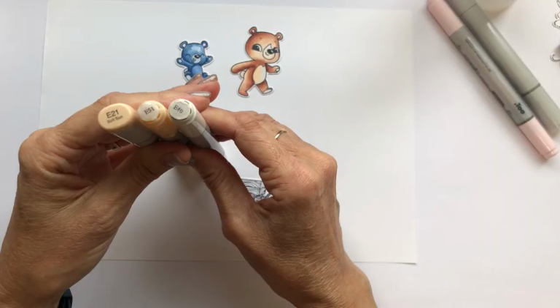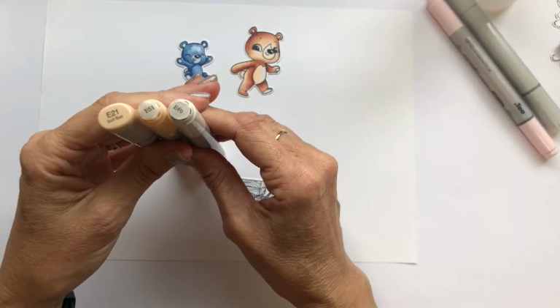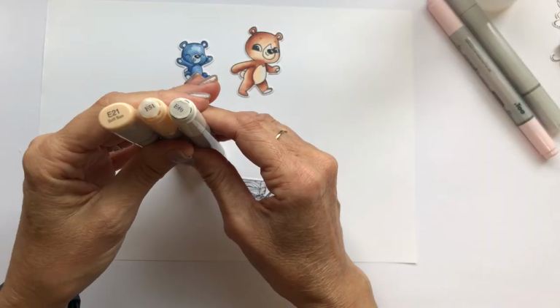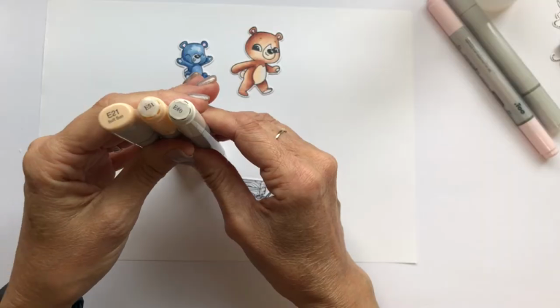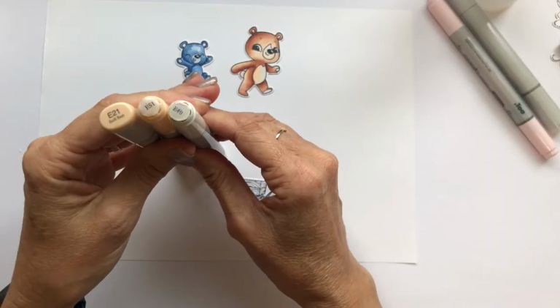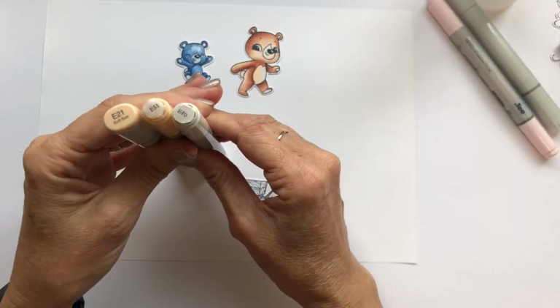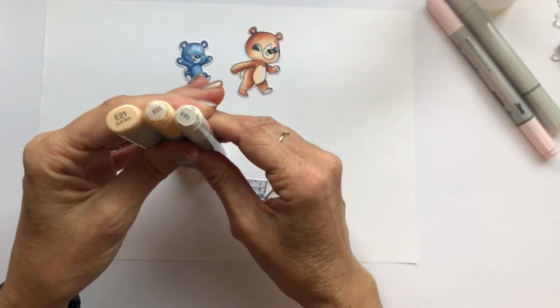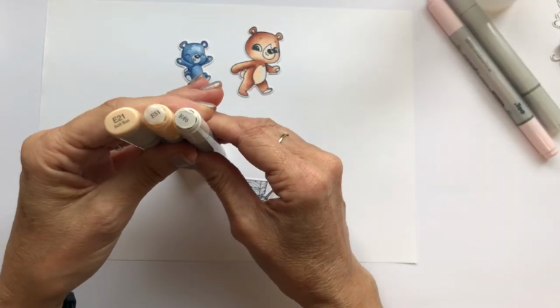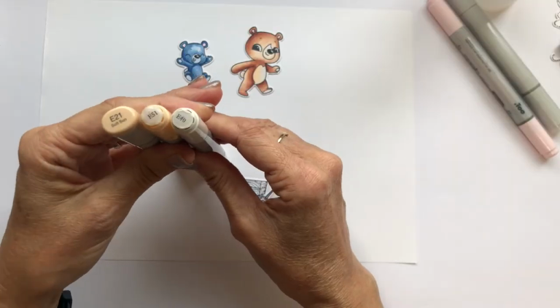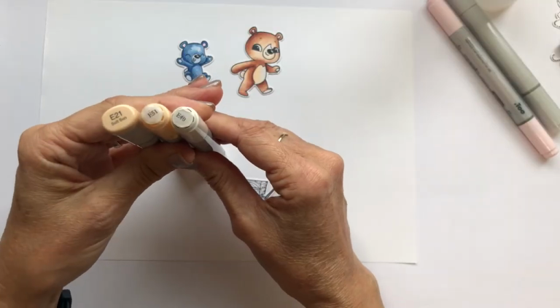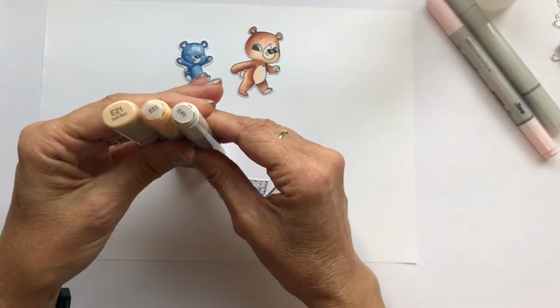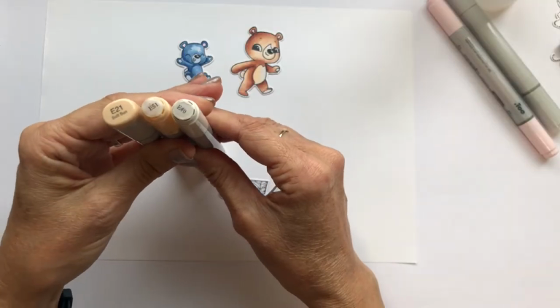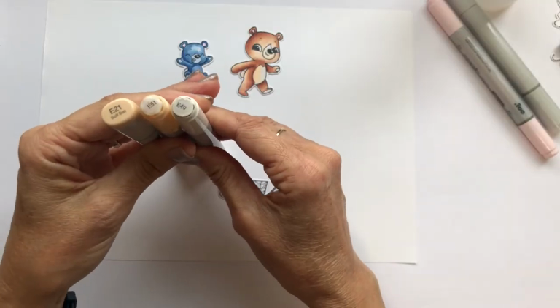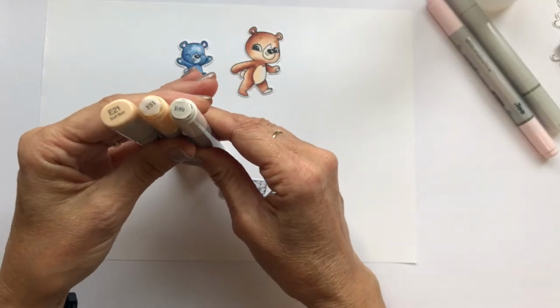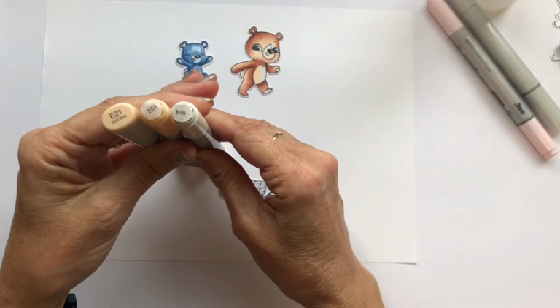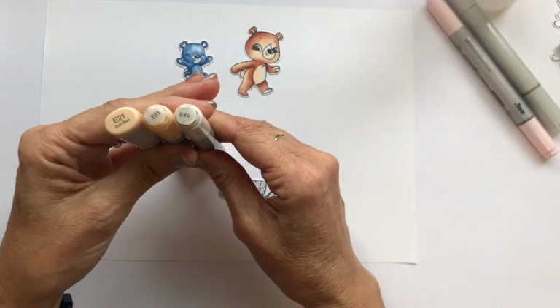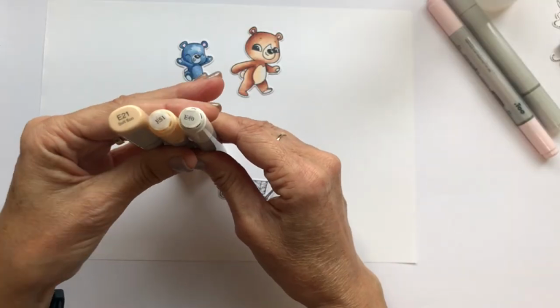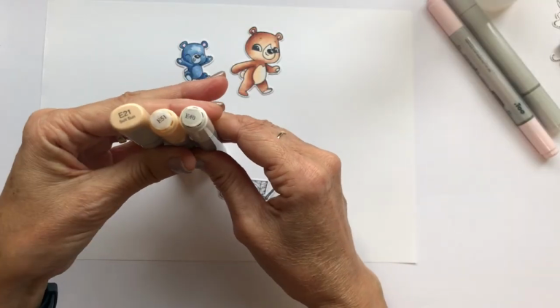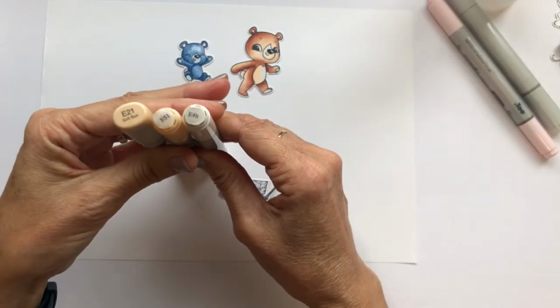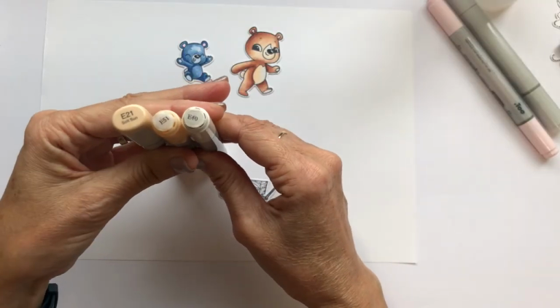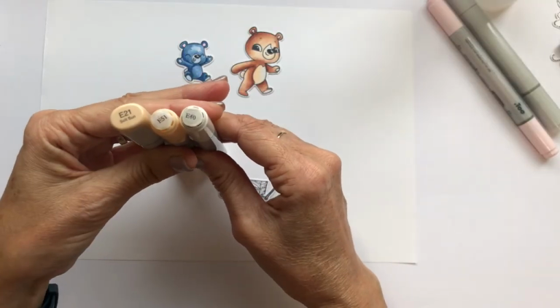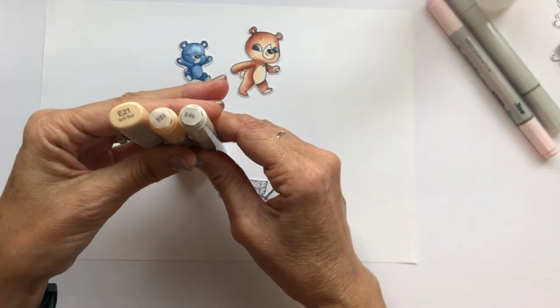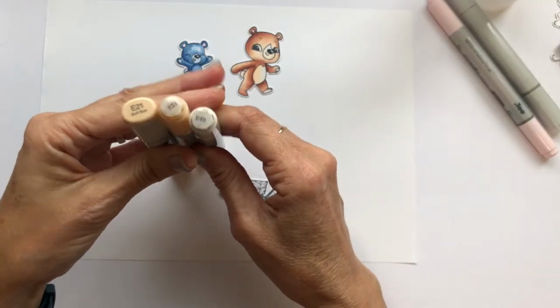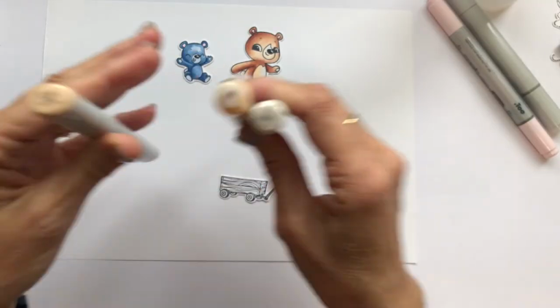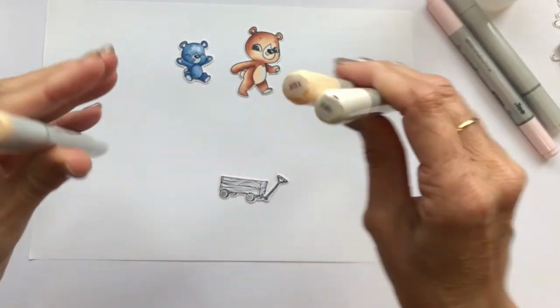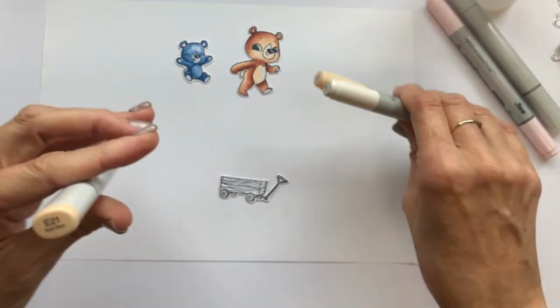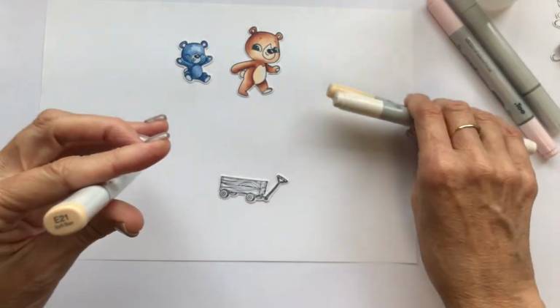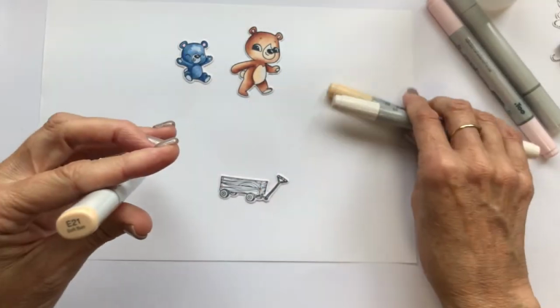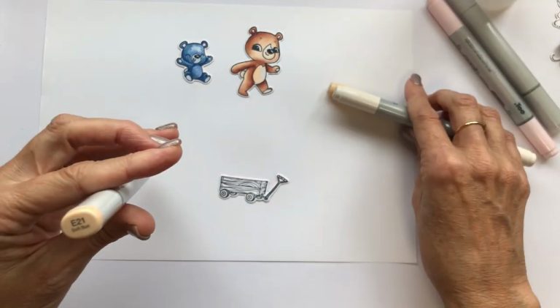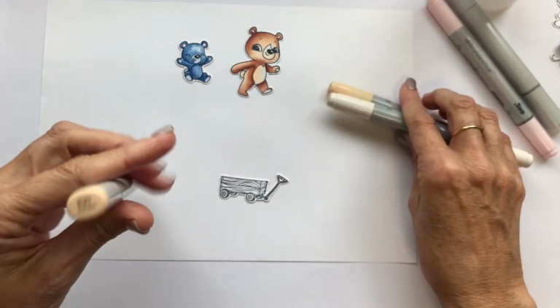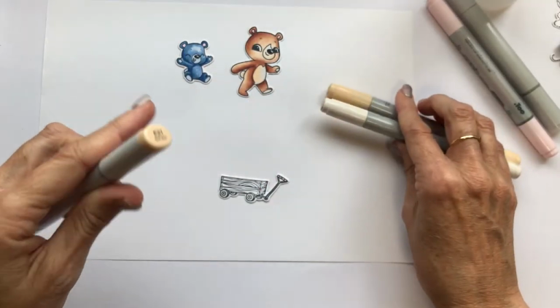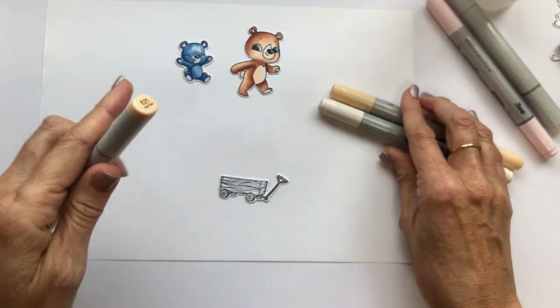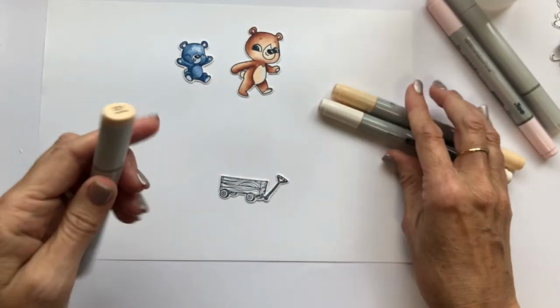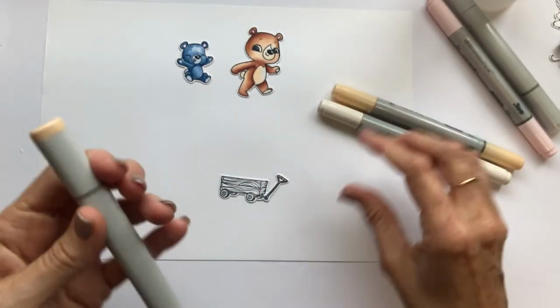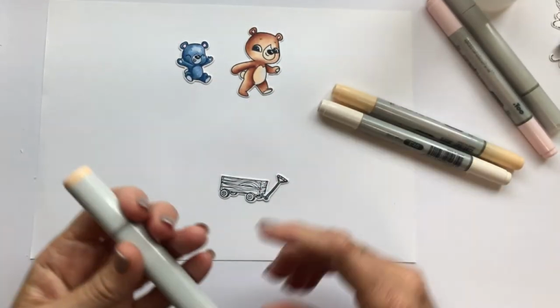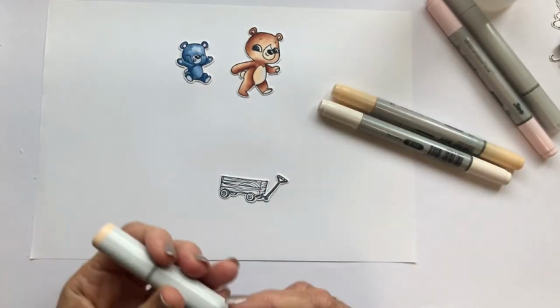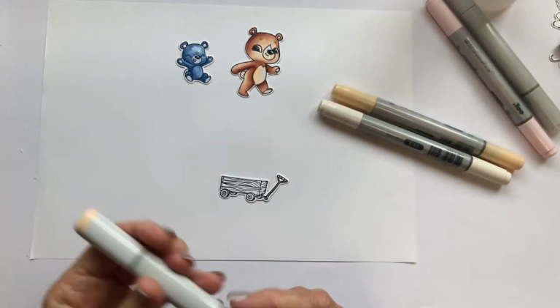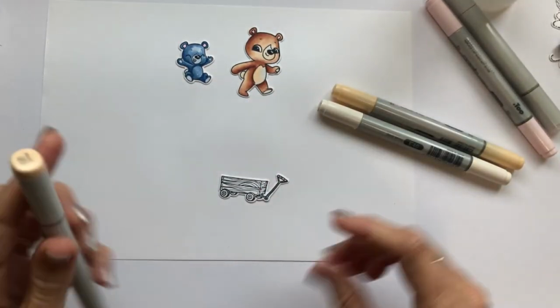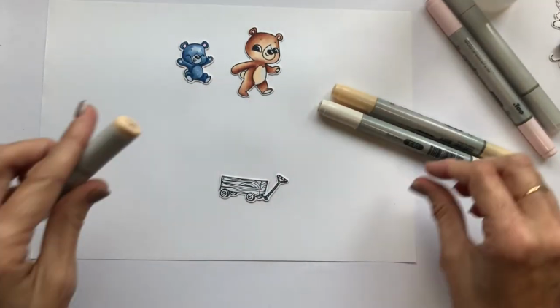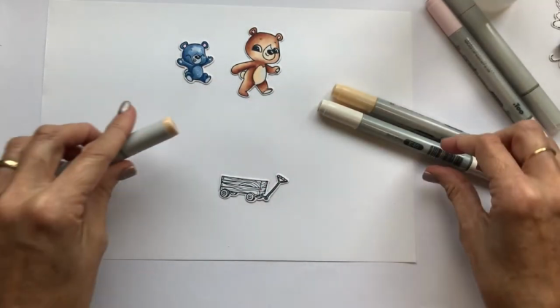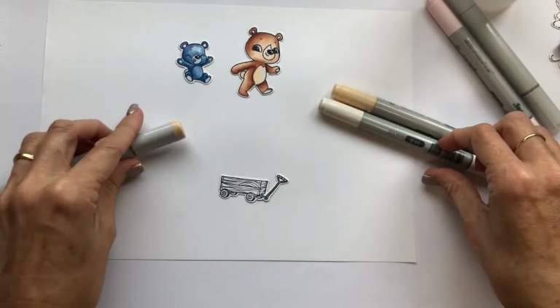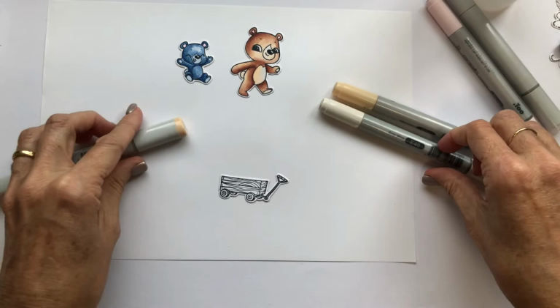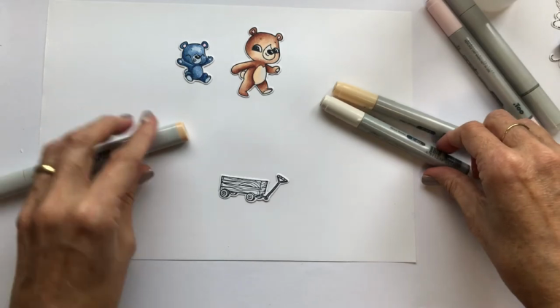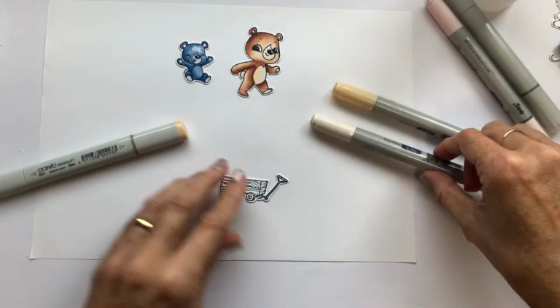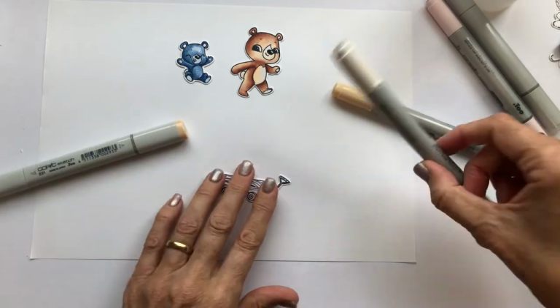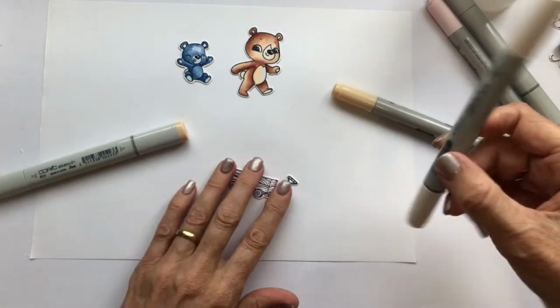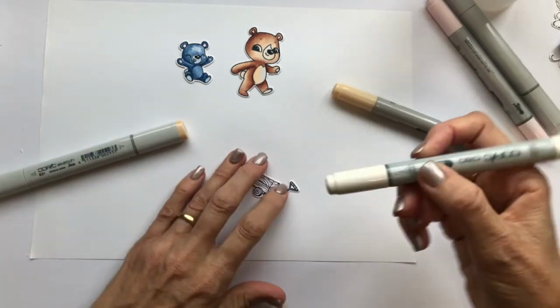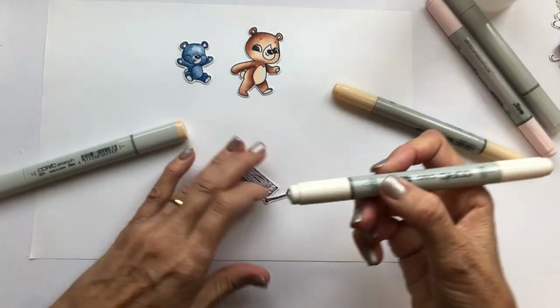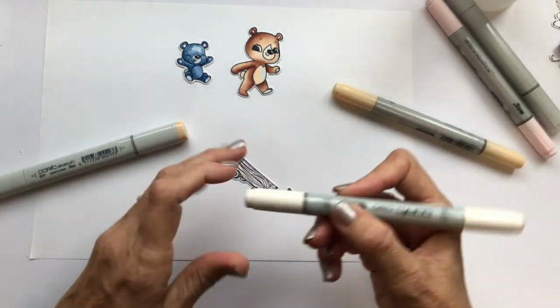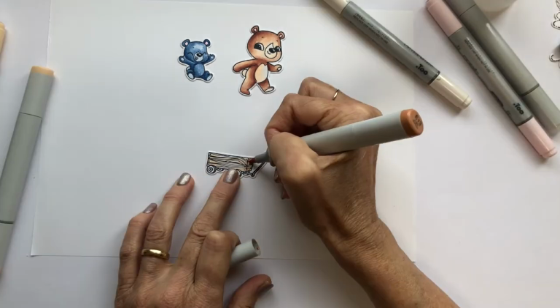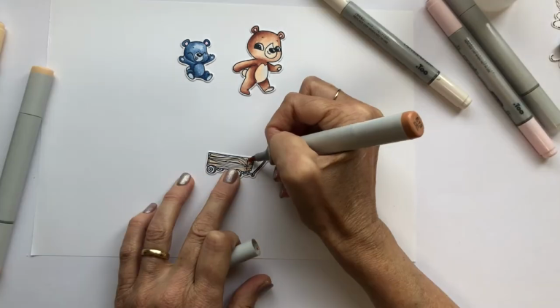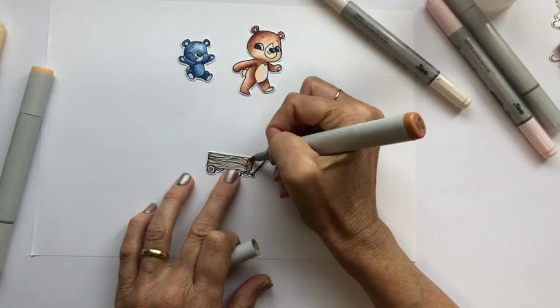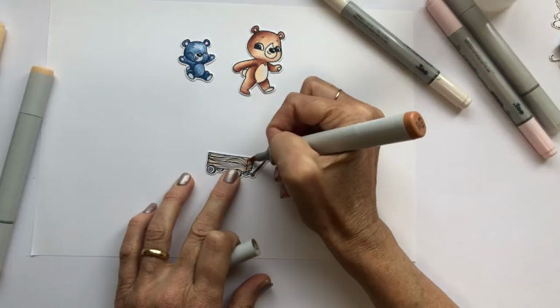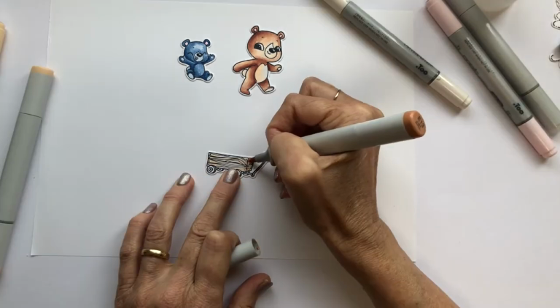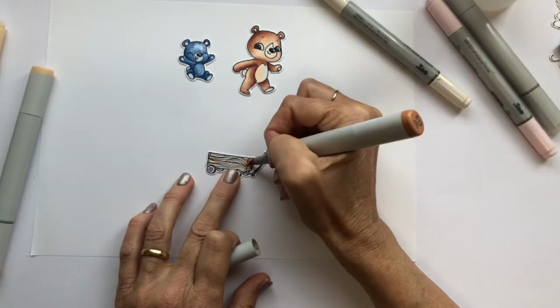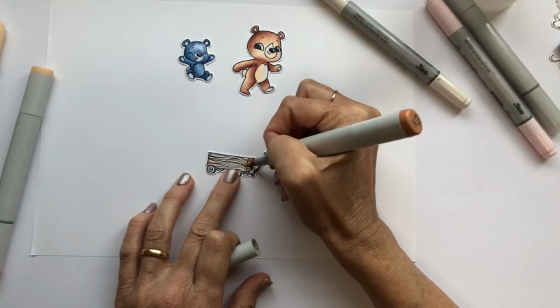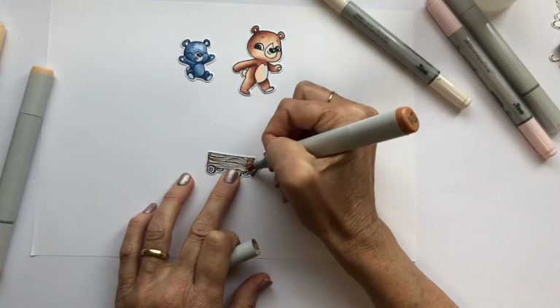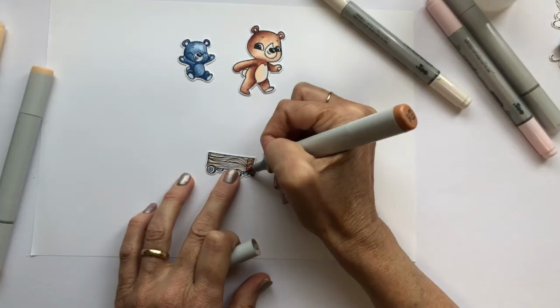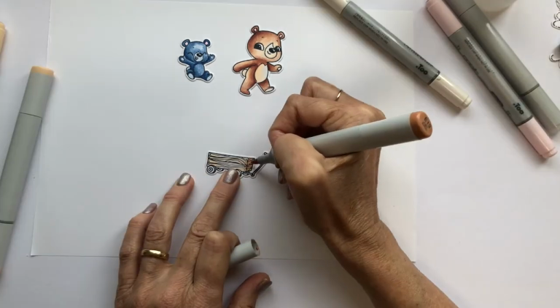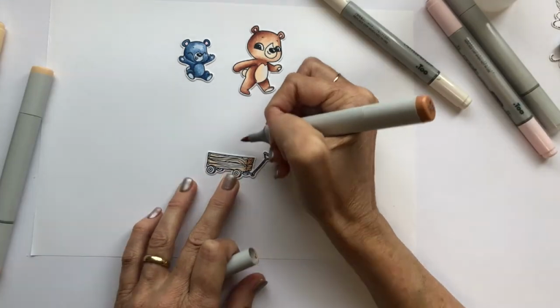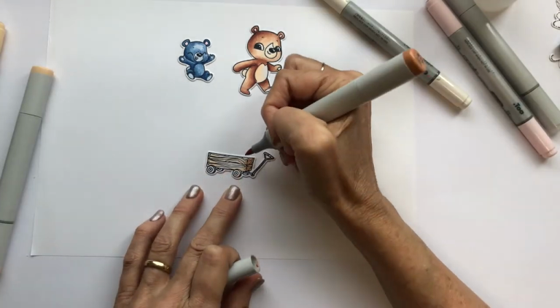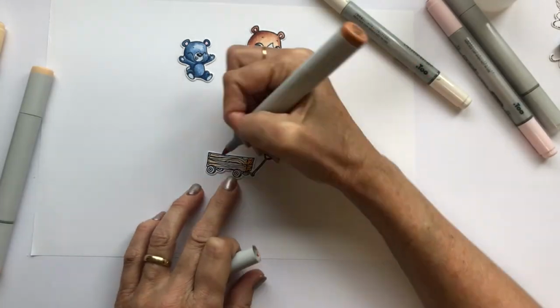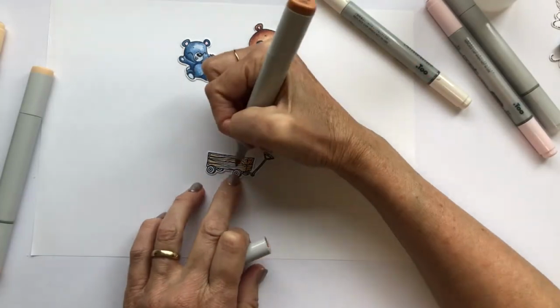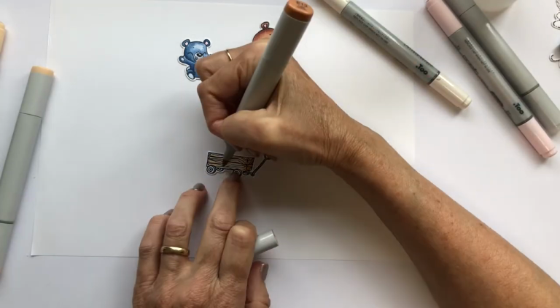And so that the card wouldn't get too busy, I coloured the wagon in lighter shades in the same family as the bear.